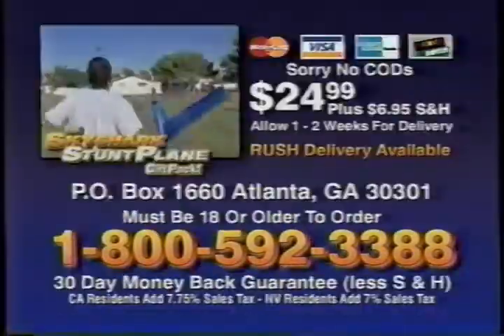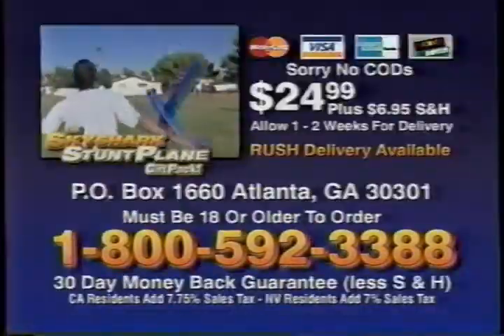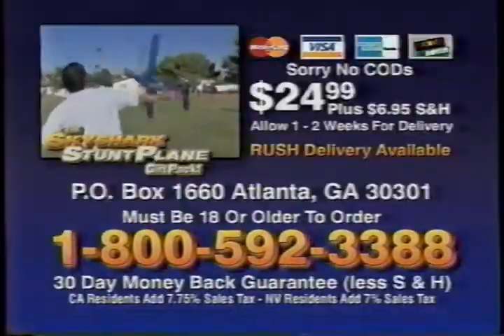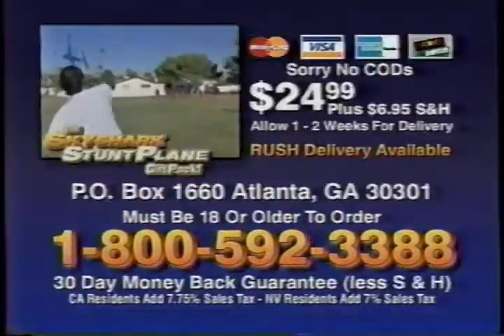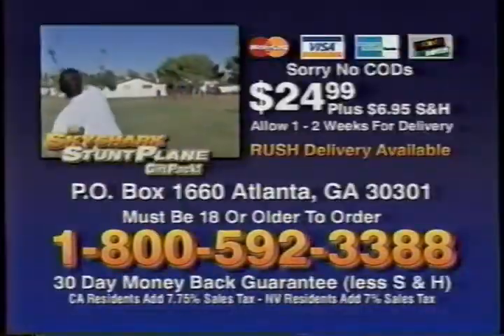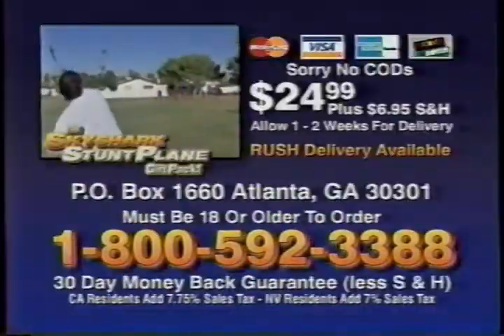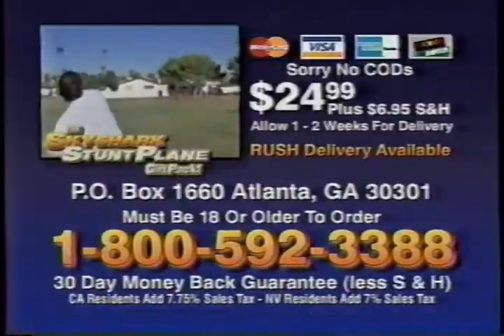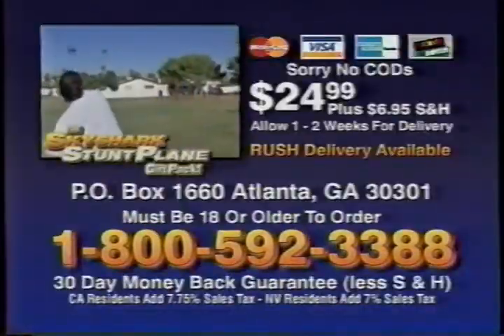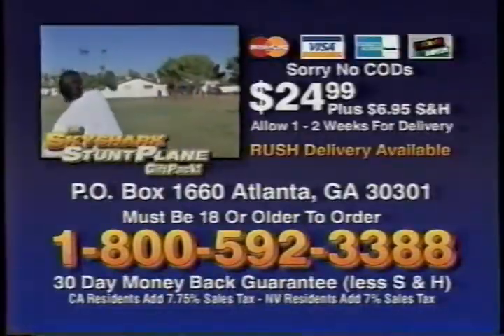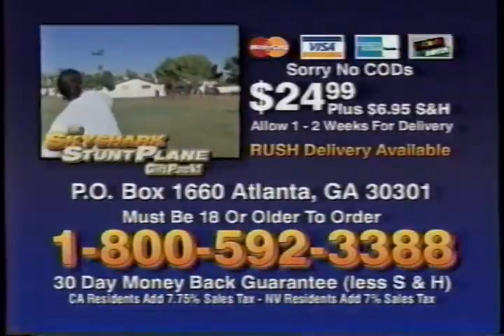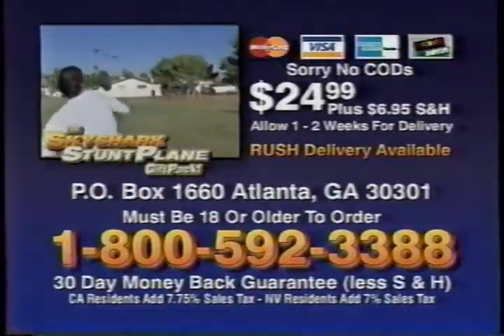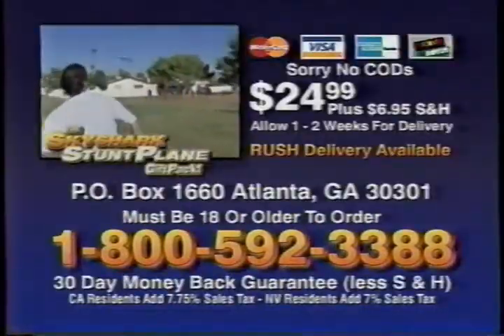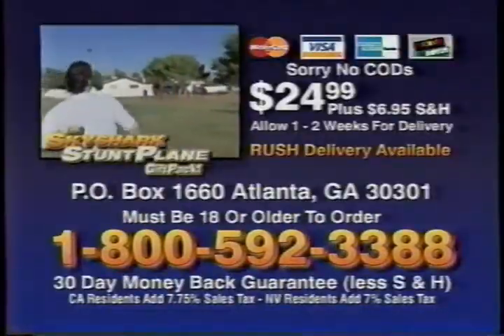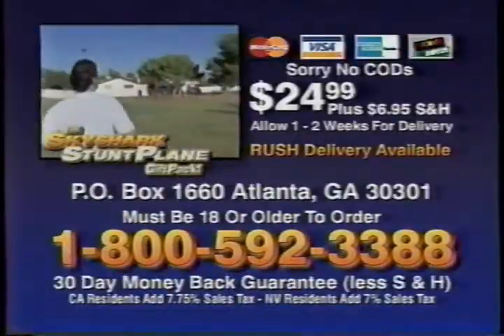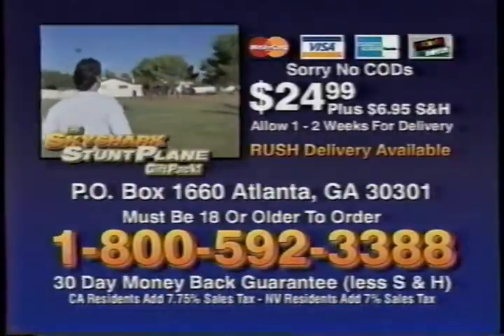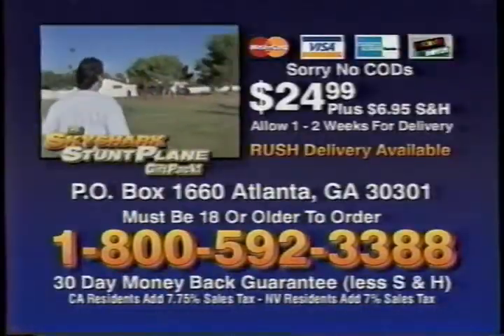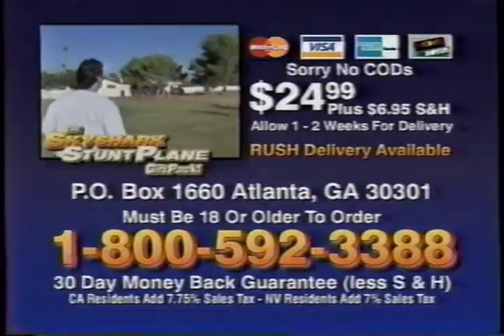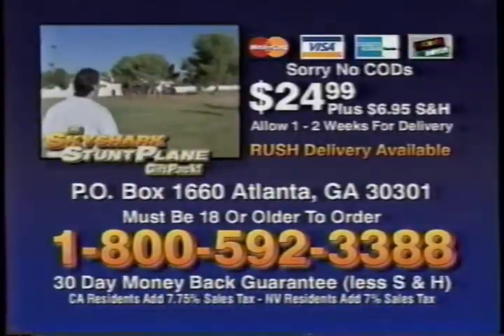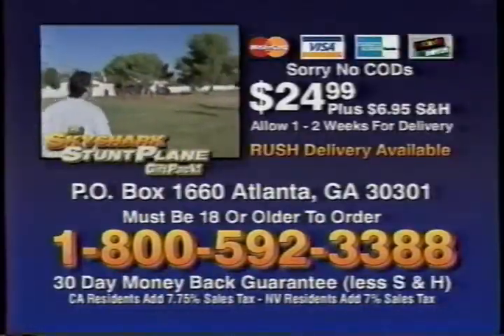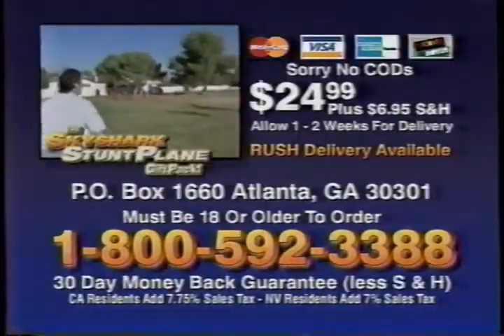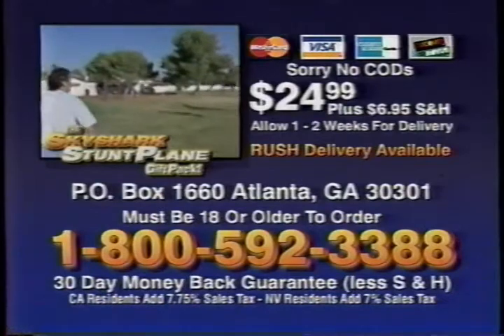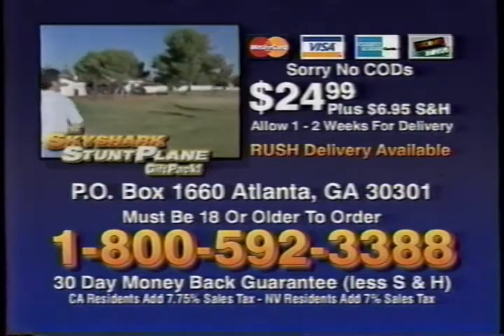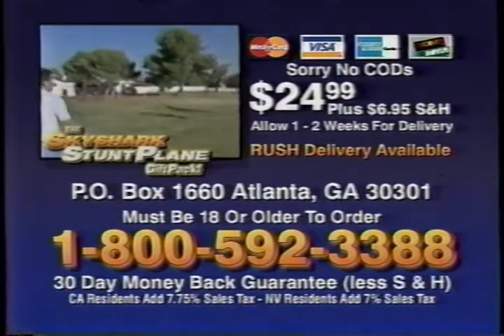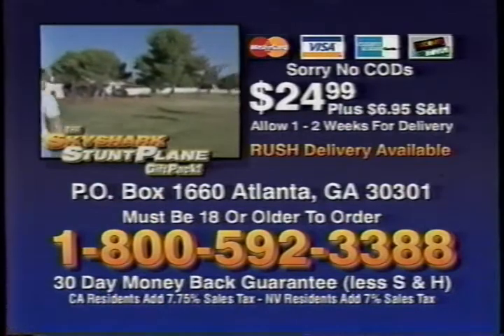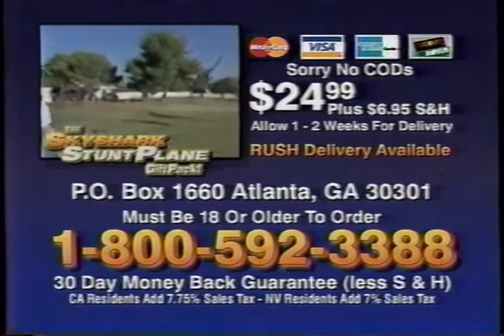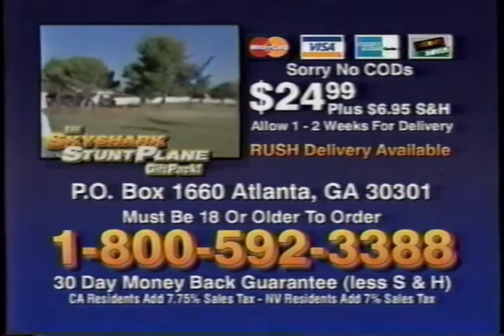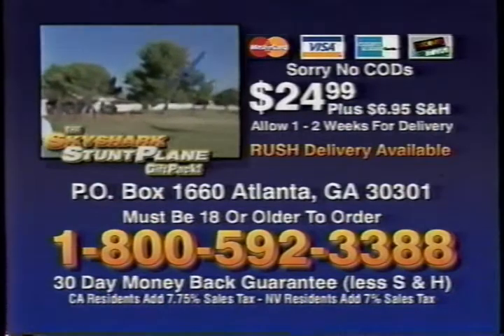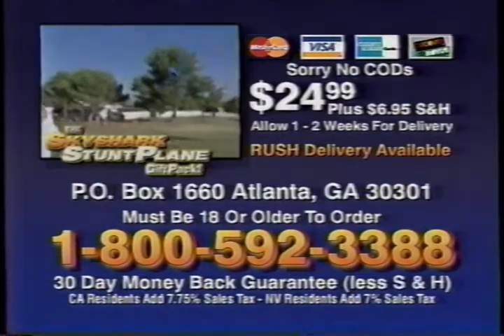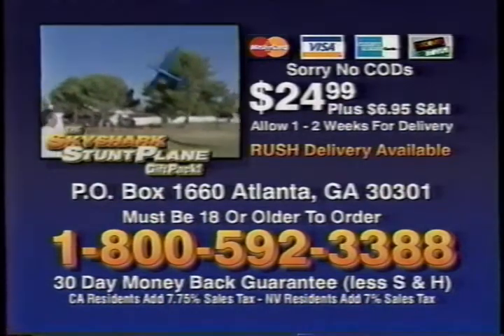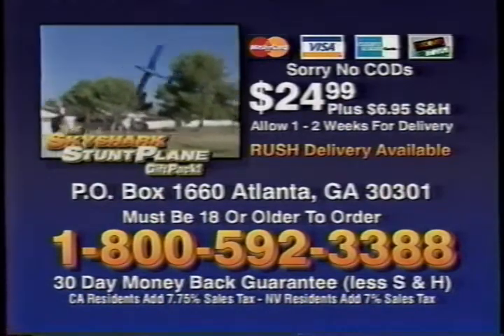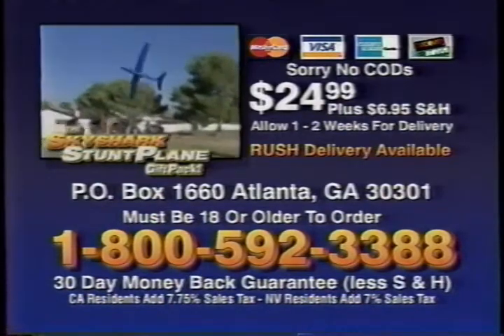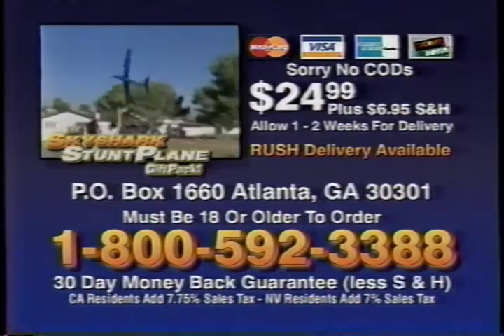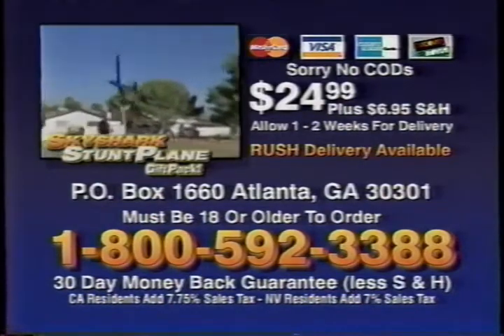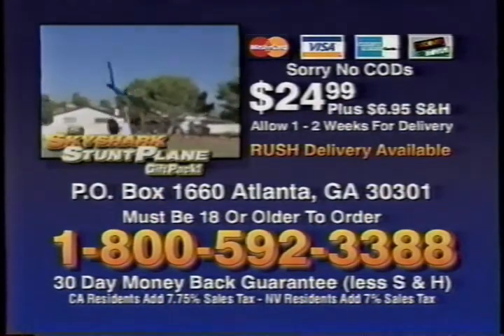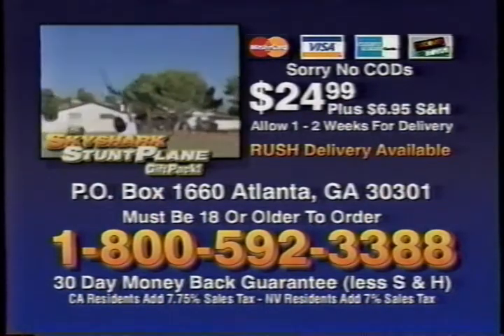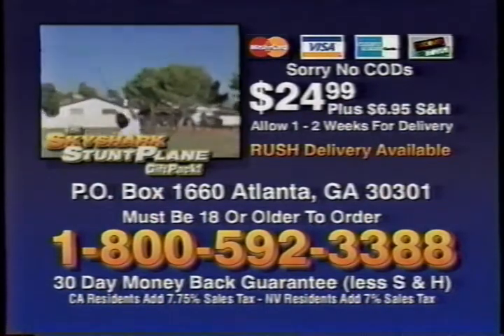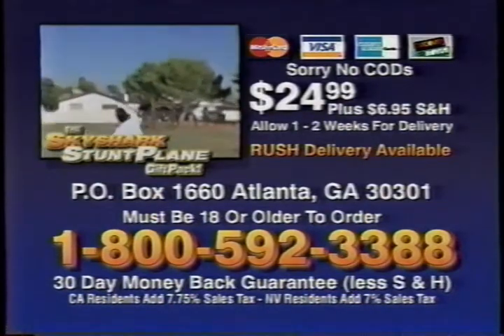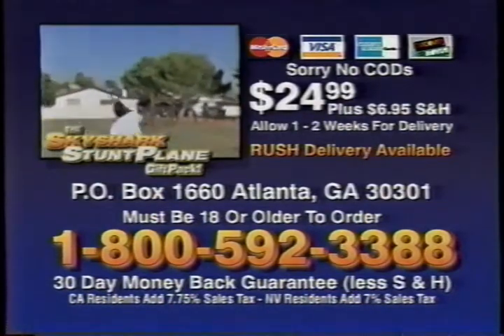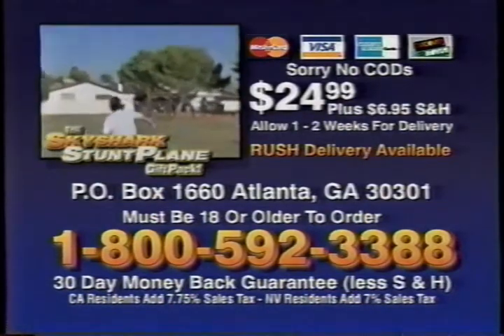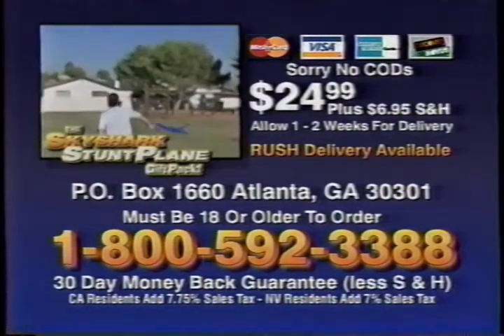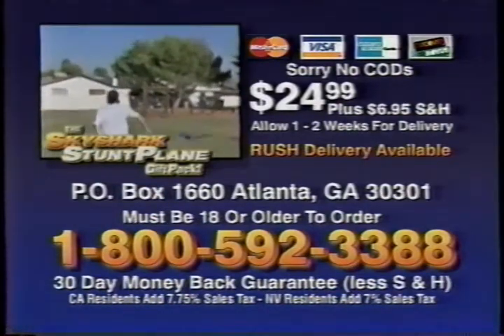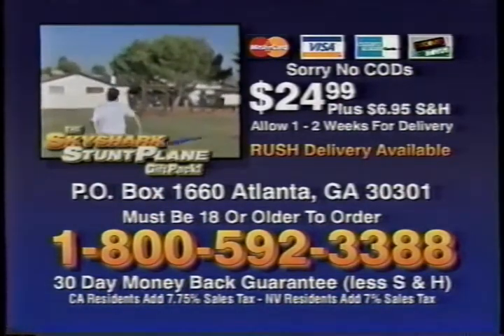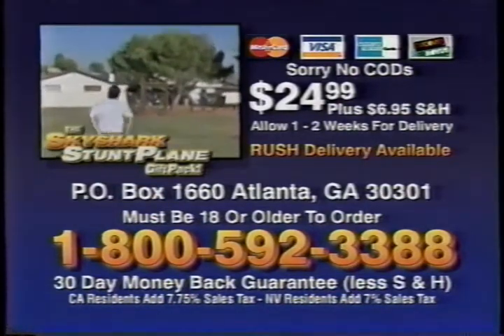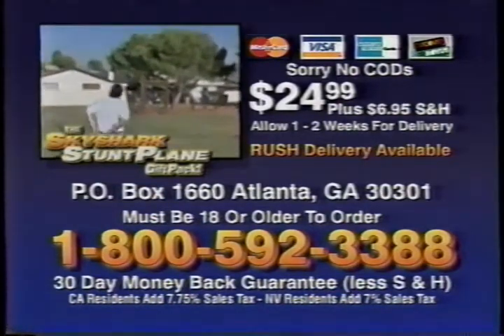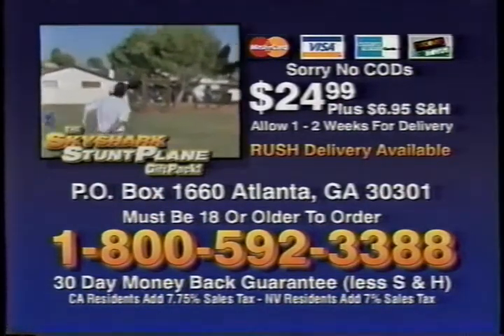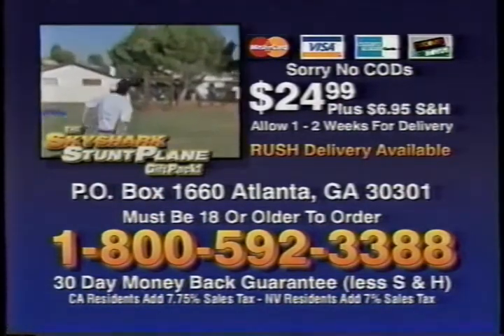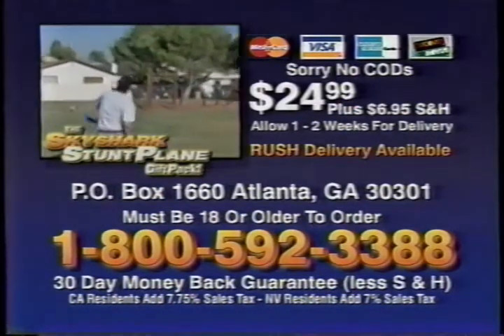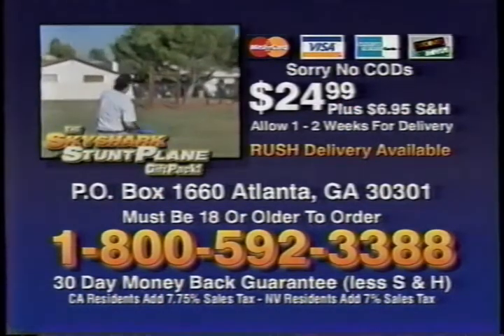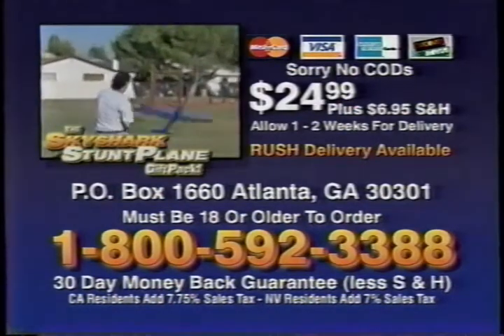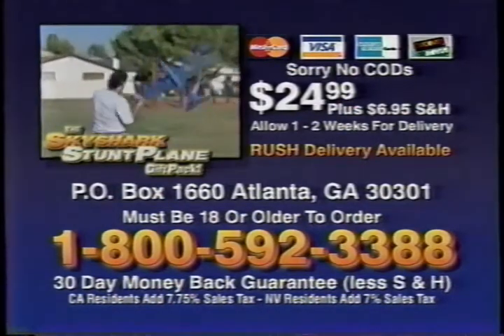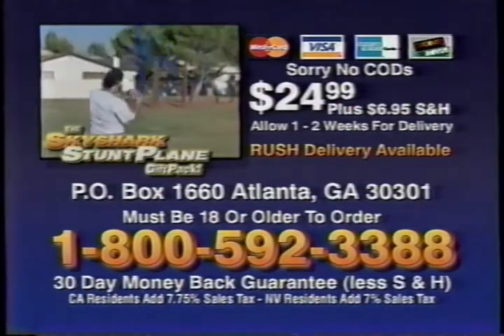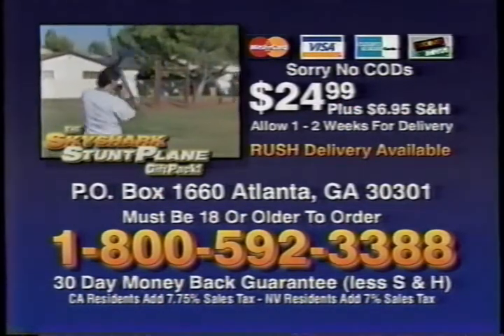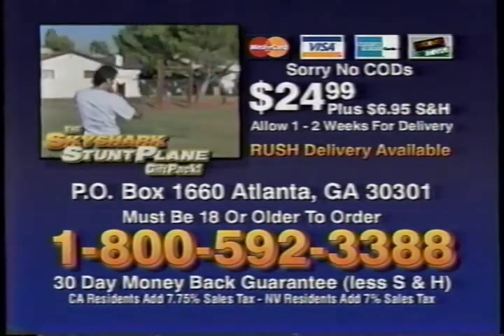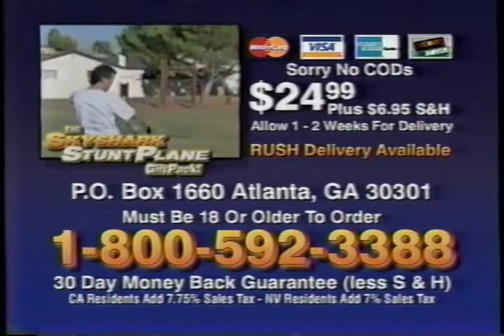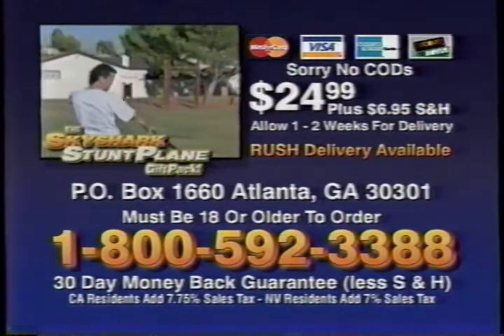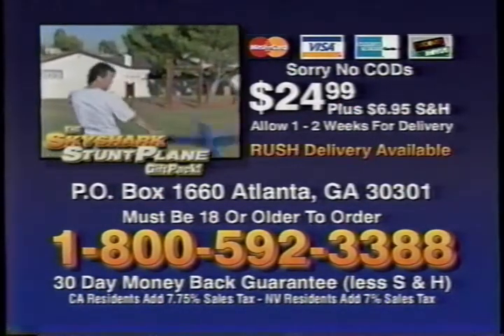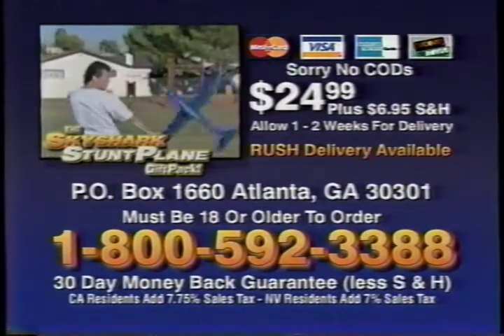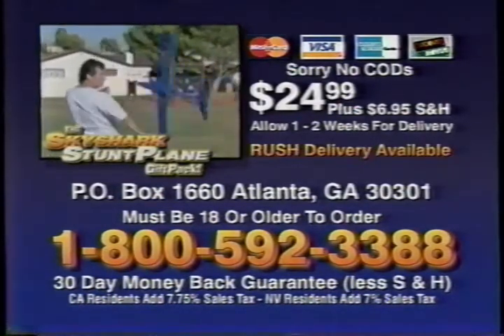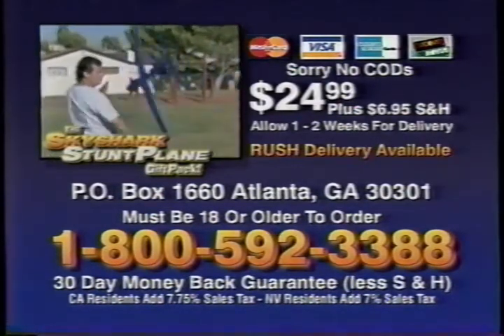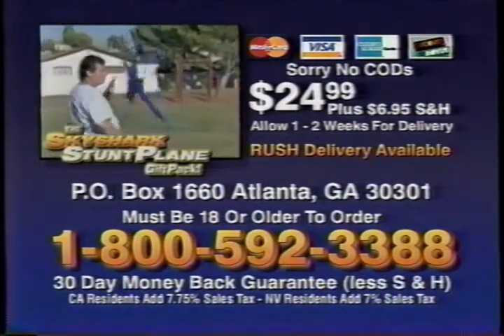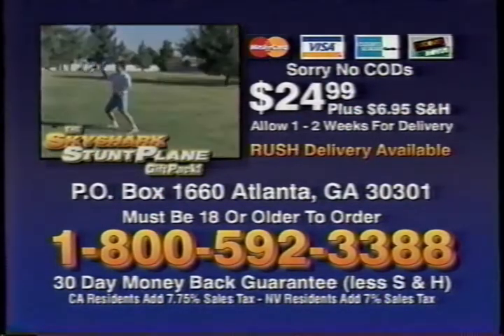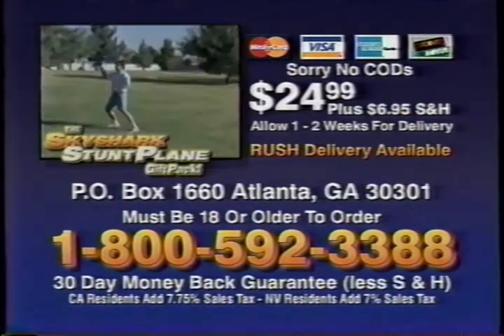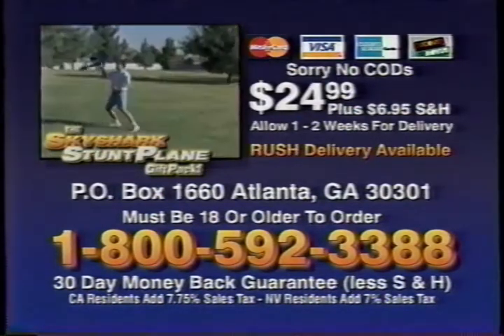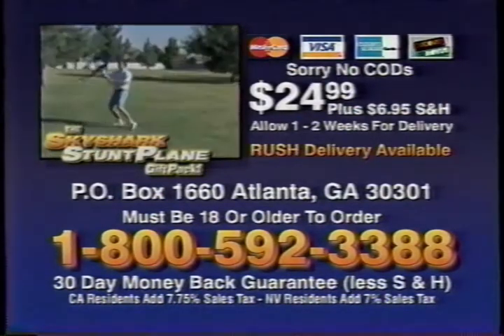To order your Sky Shark gift pack, you must be 18 or older. Have your credit card ready and call 1-800-592-3388.